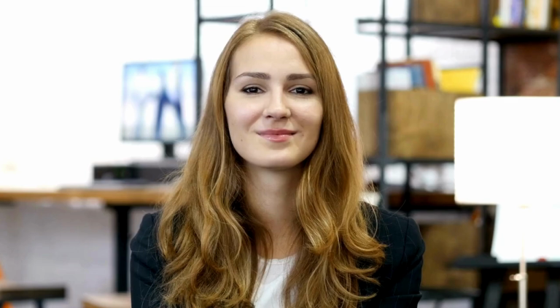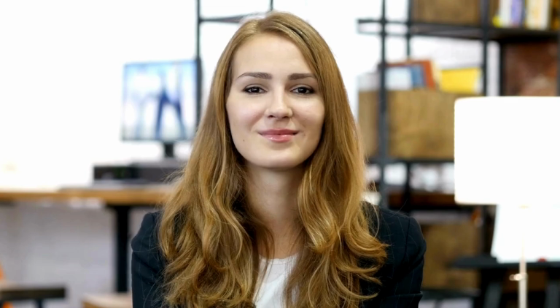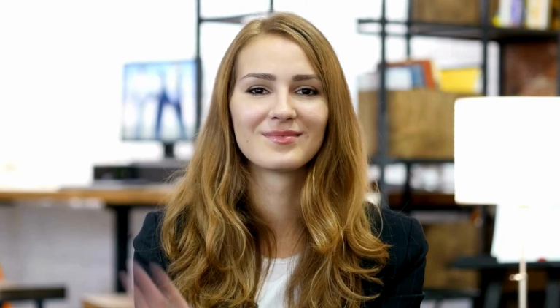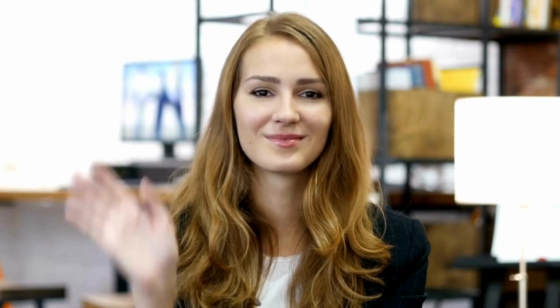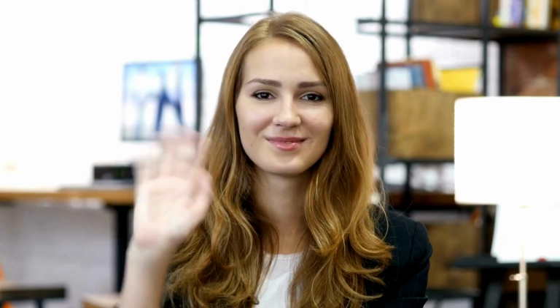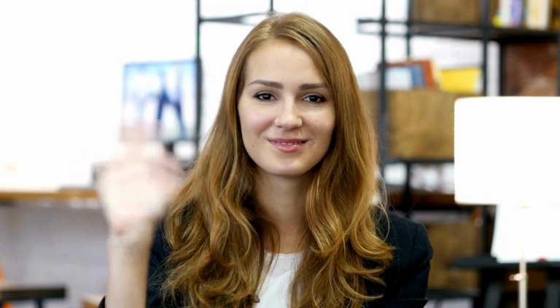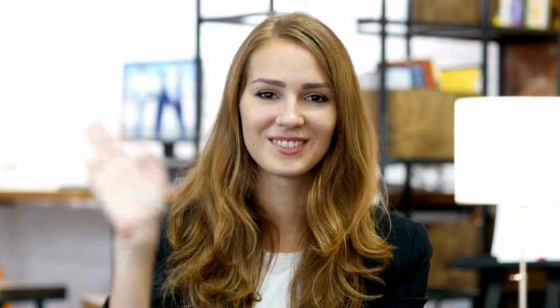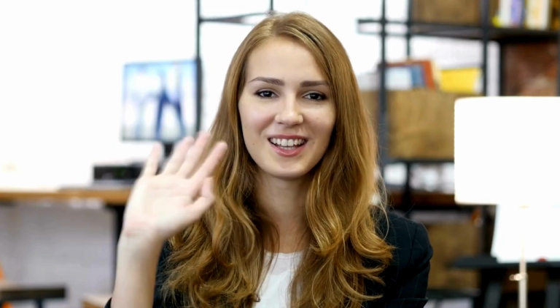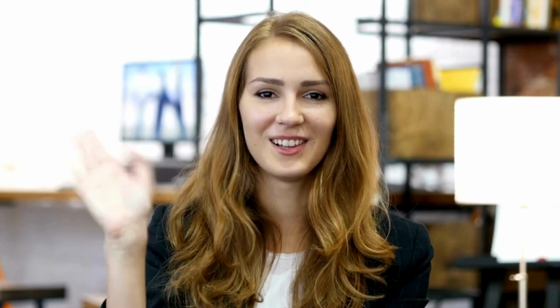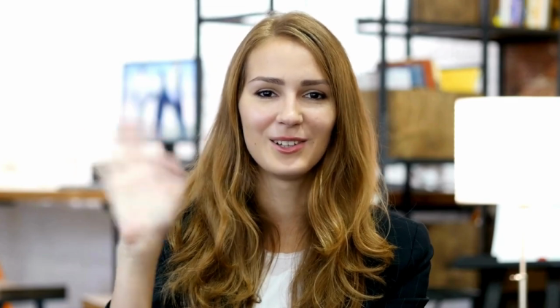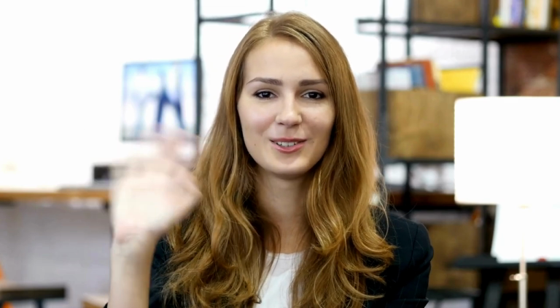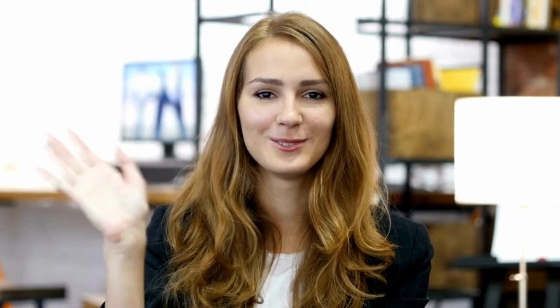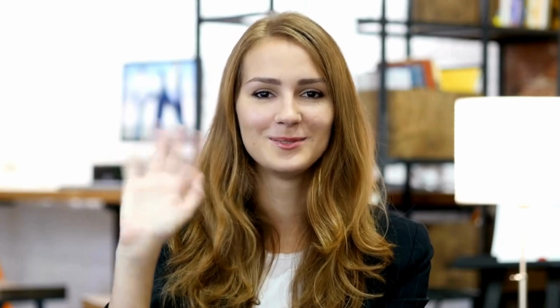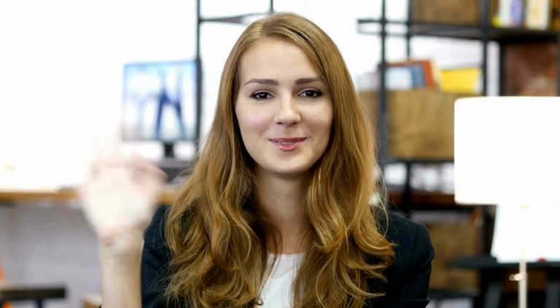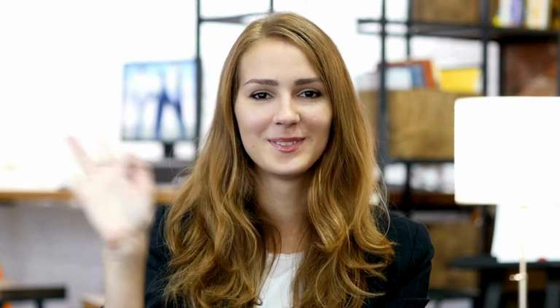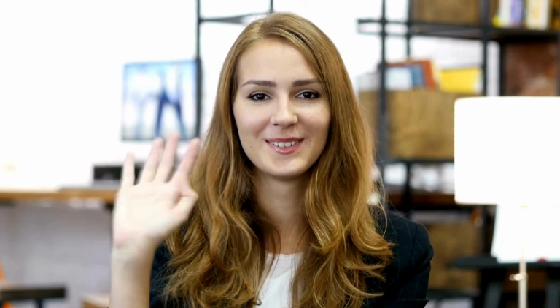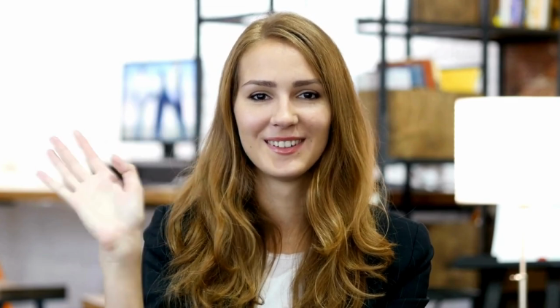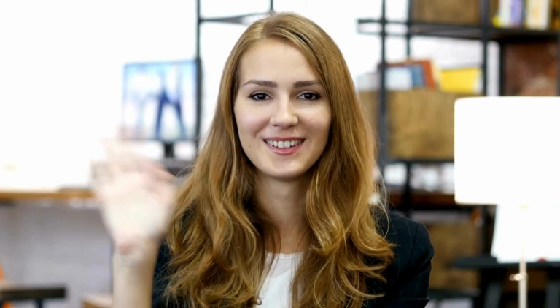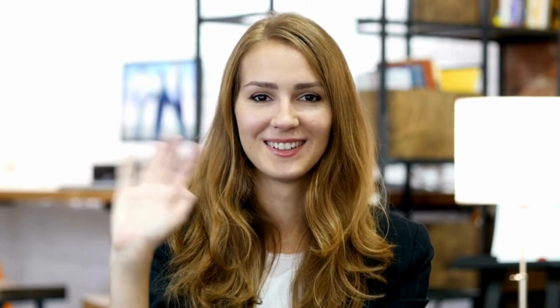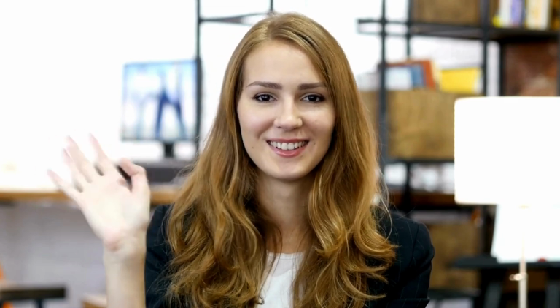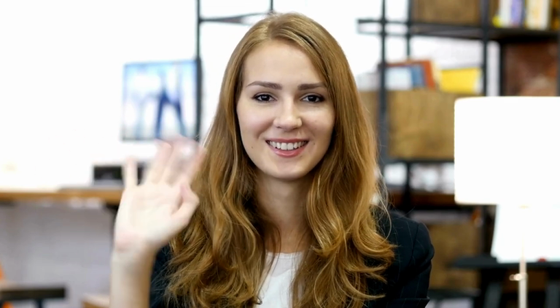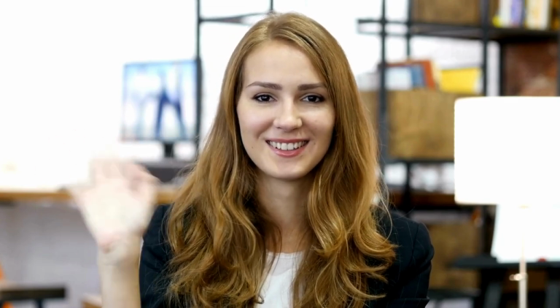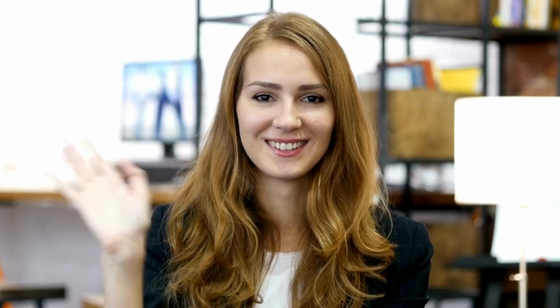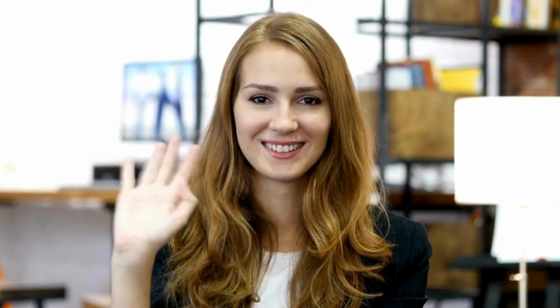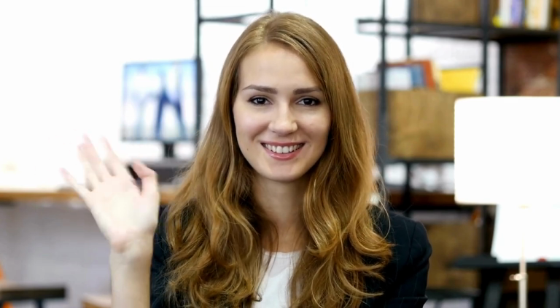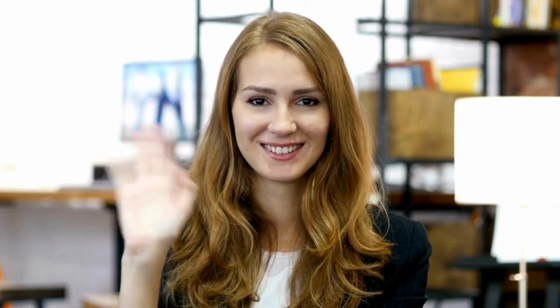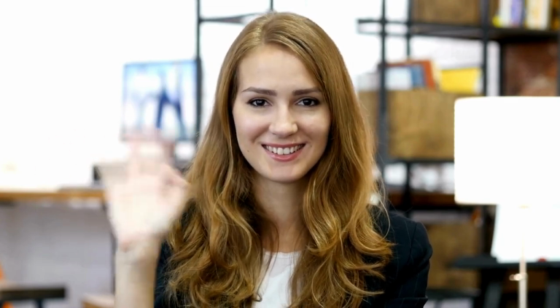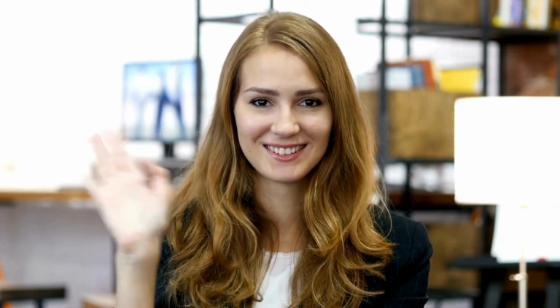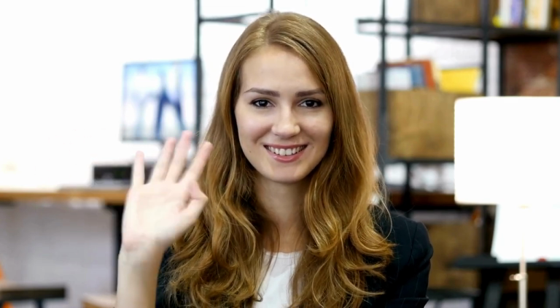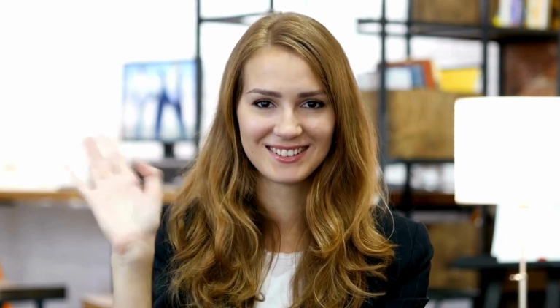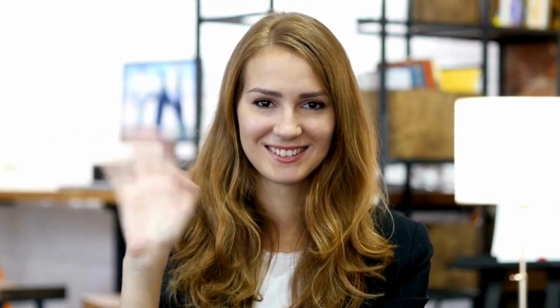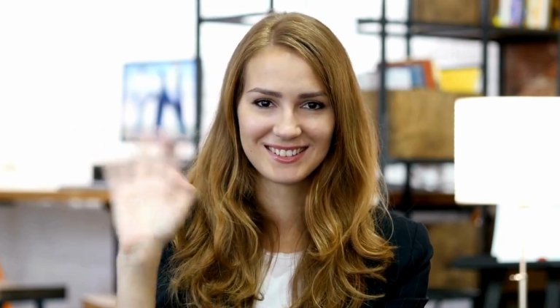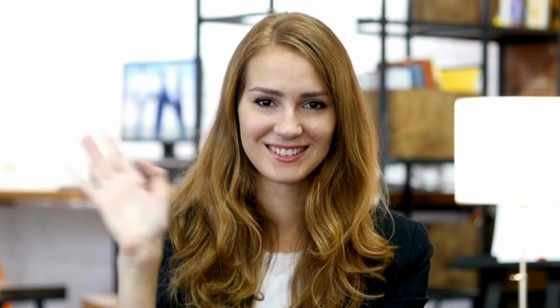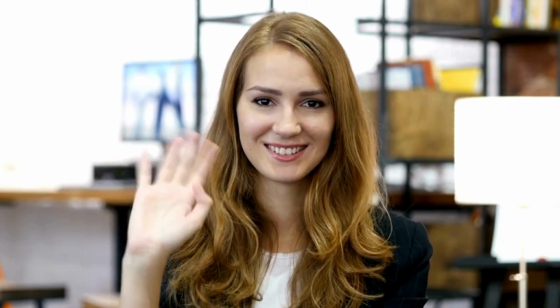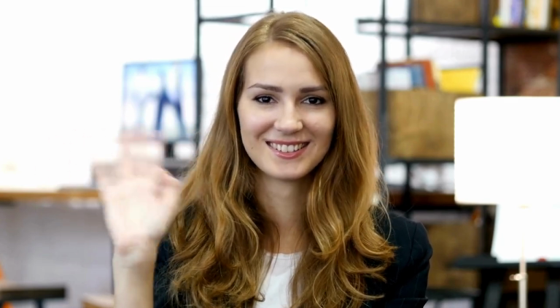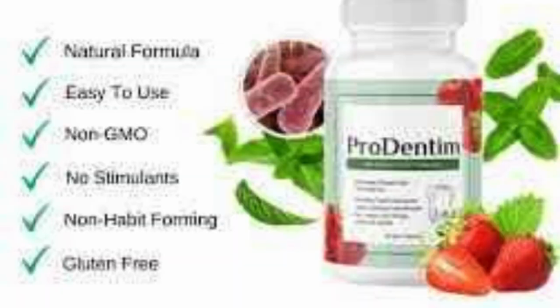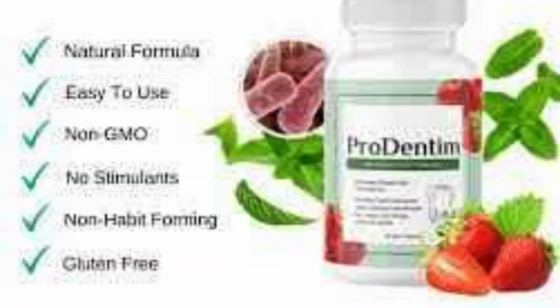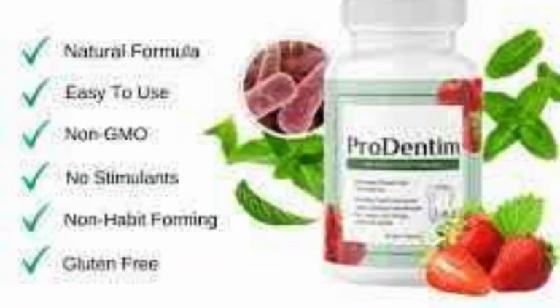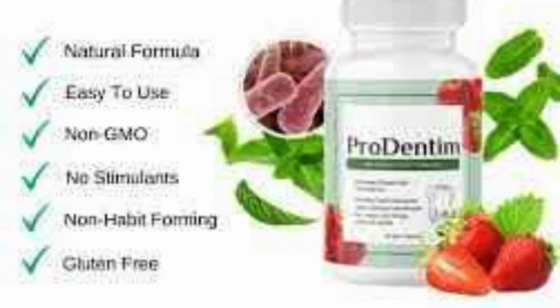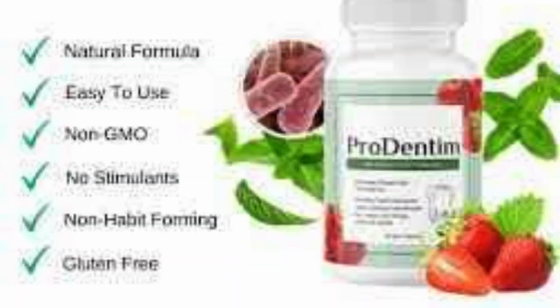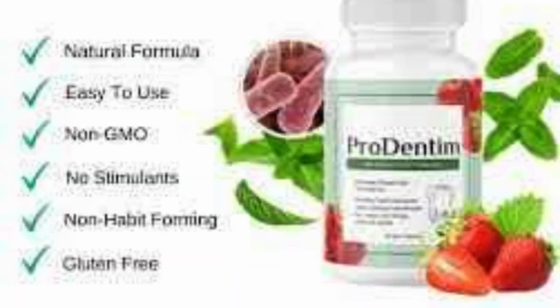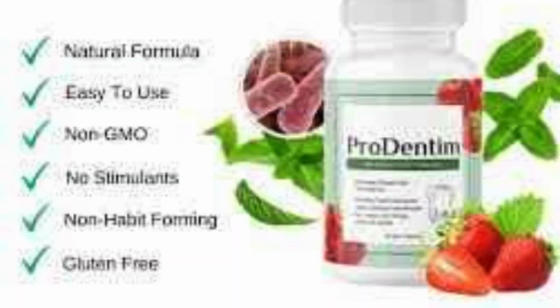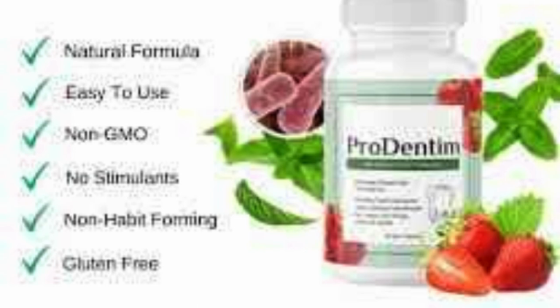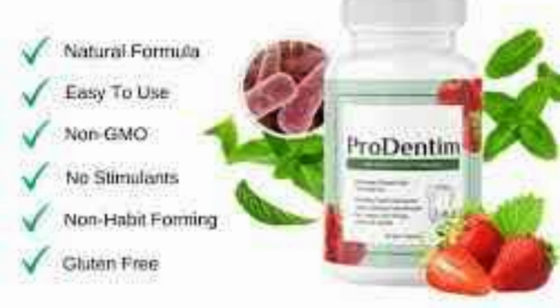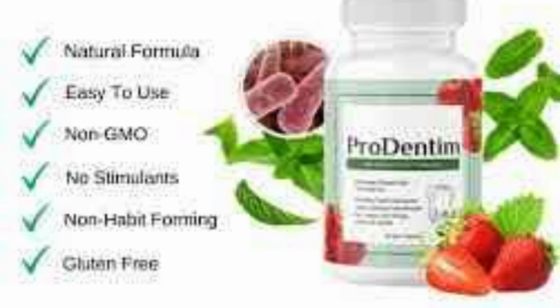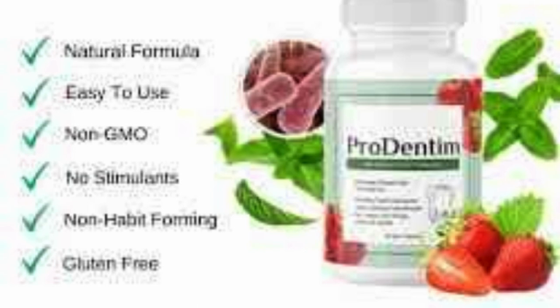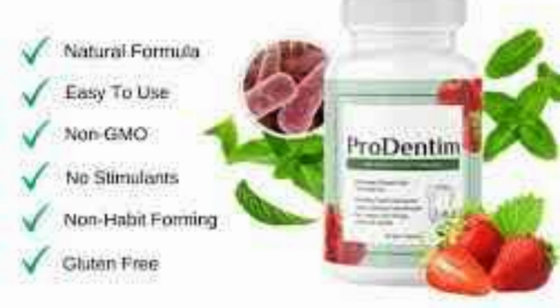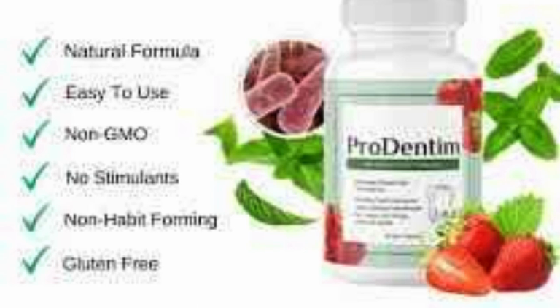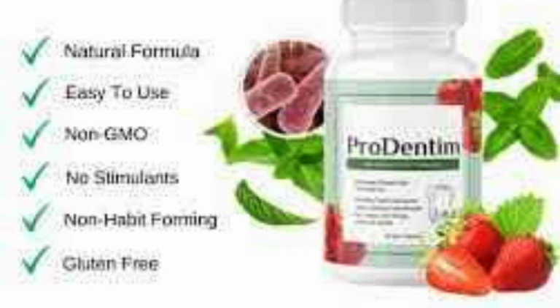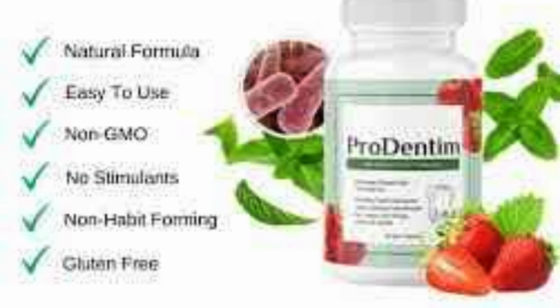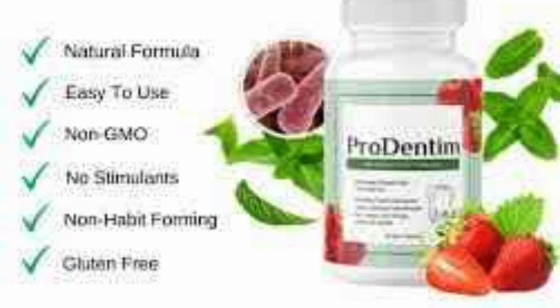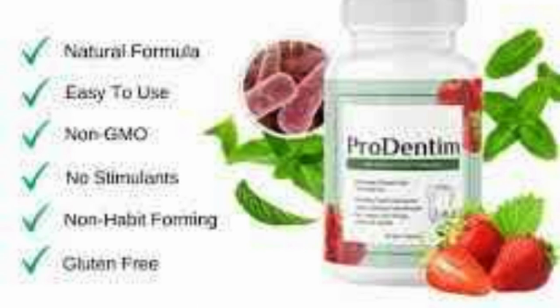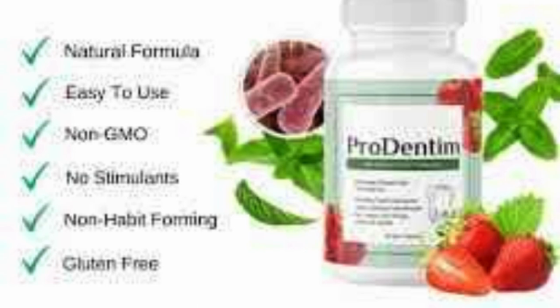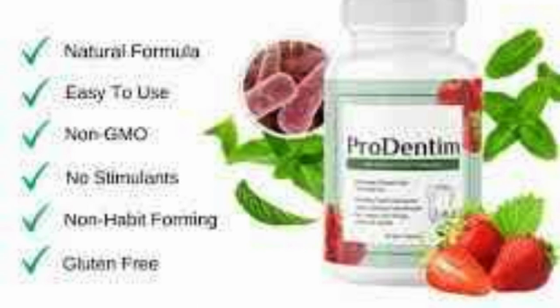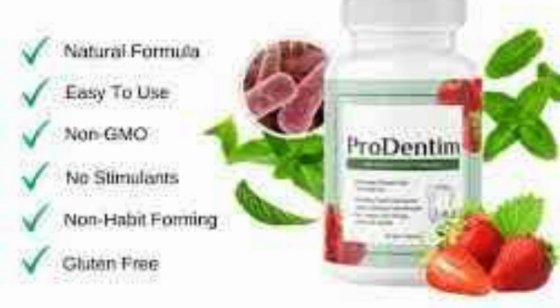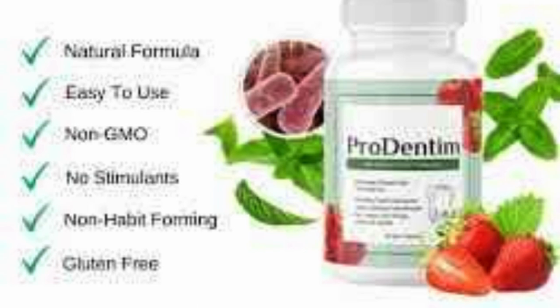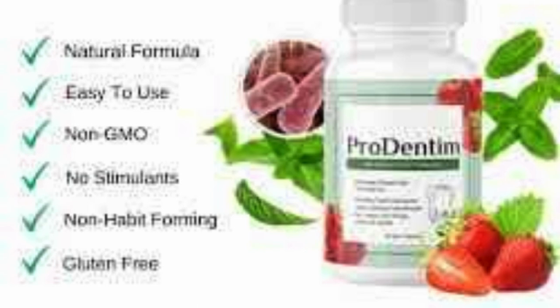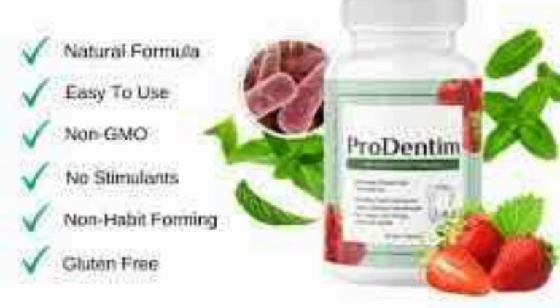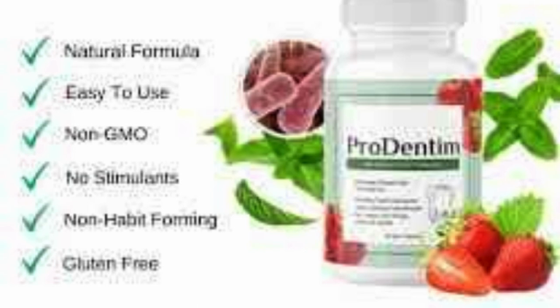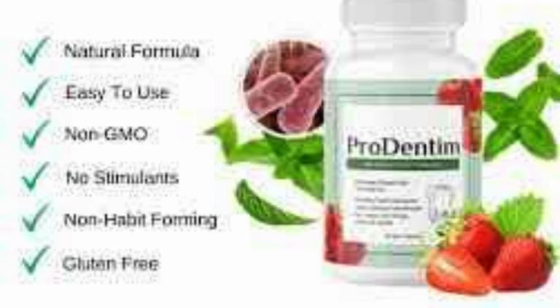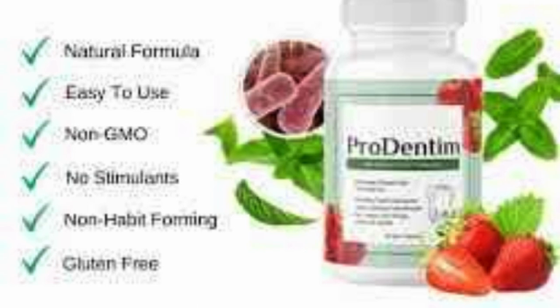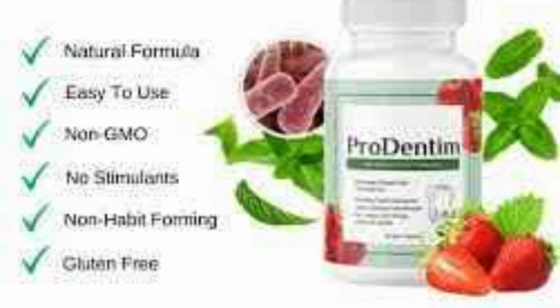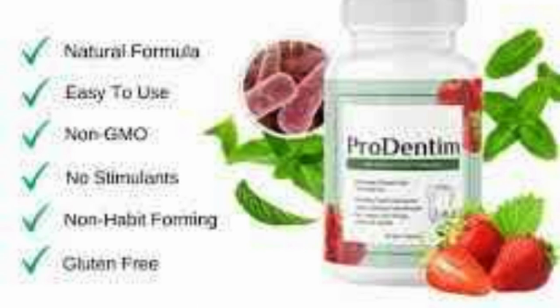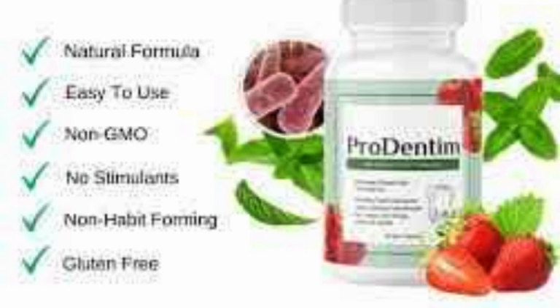Hello, oral health enthusiasts. Welcome back to Prudentim Review, your source for all things health and wellness.